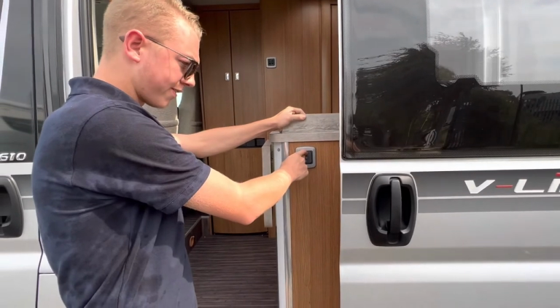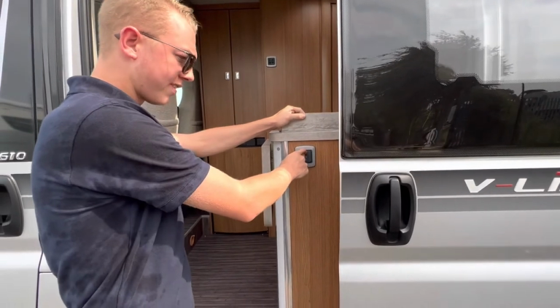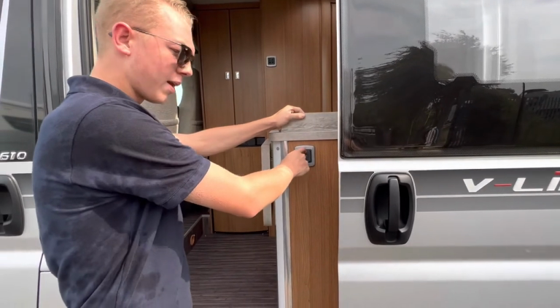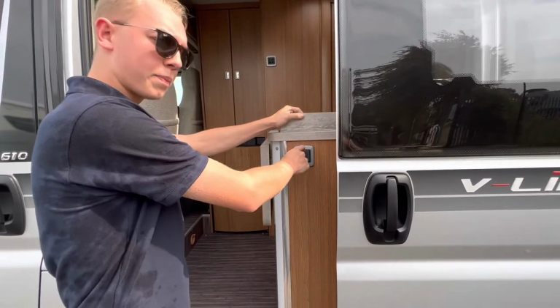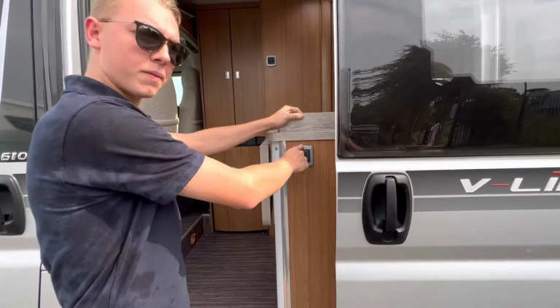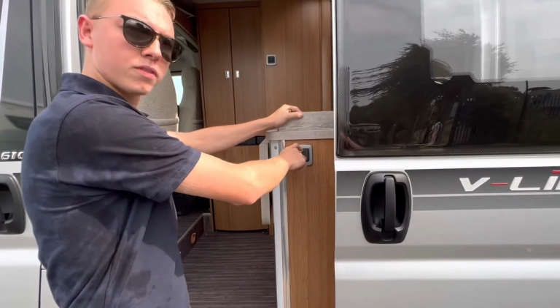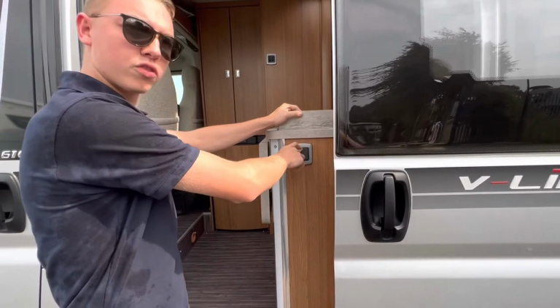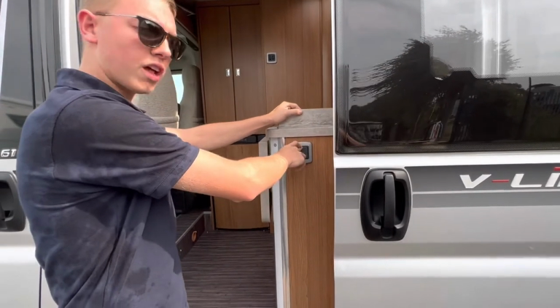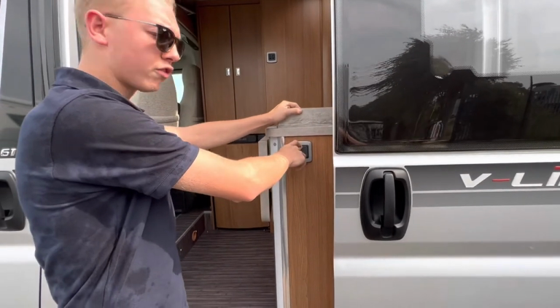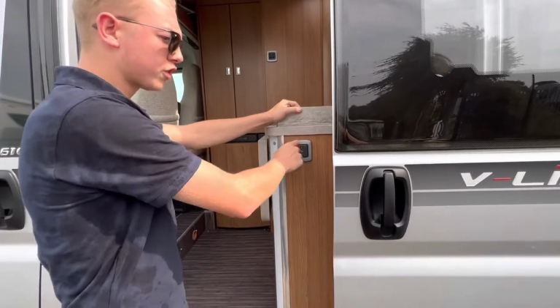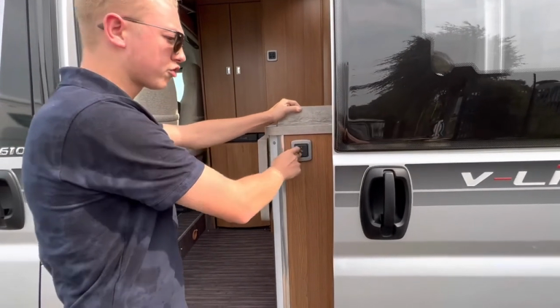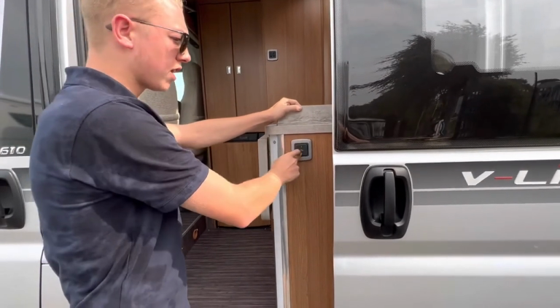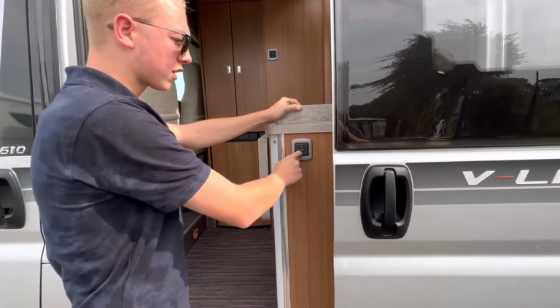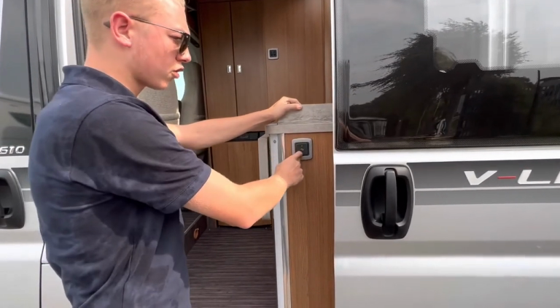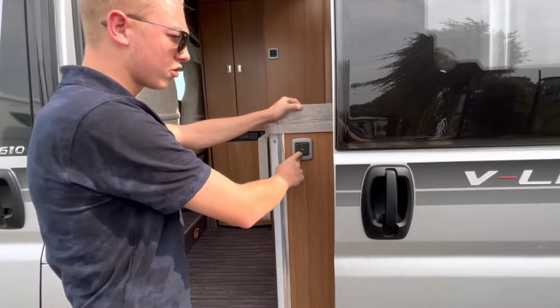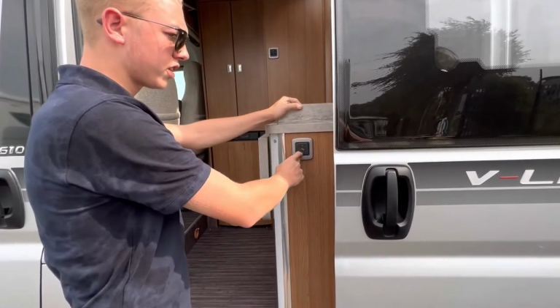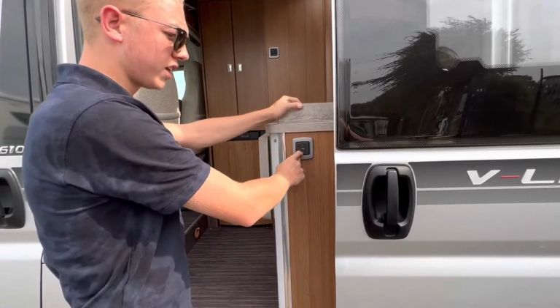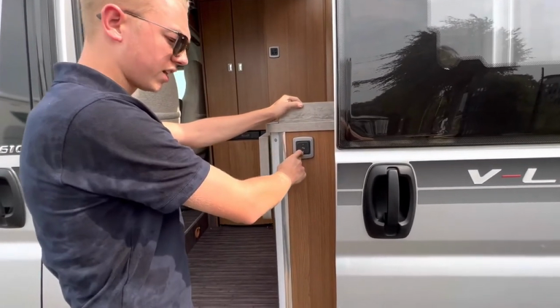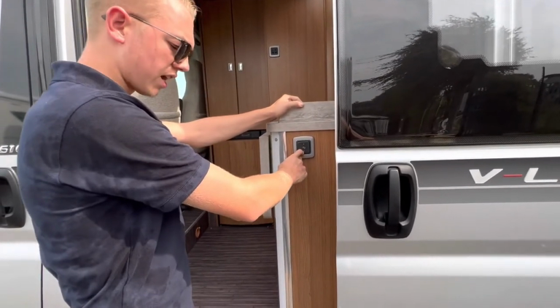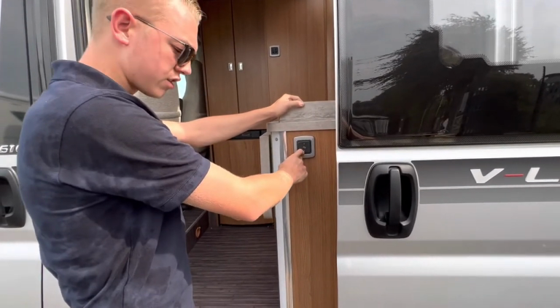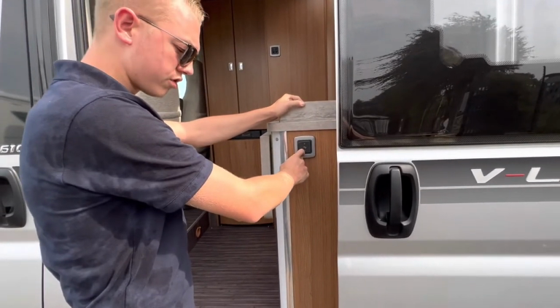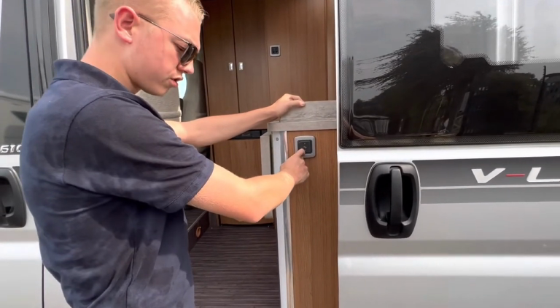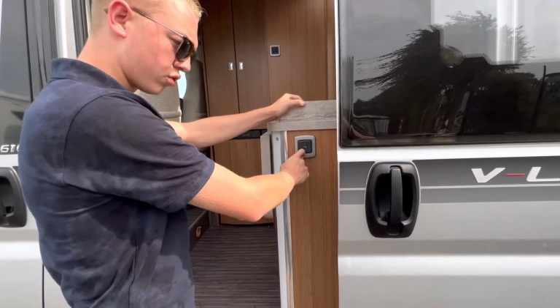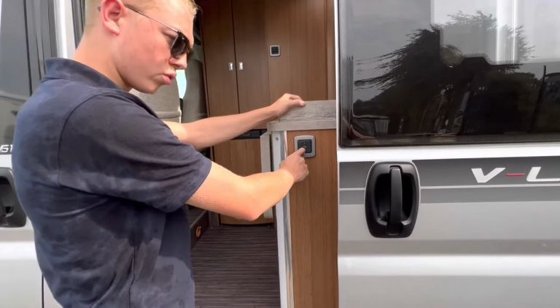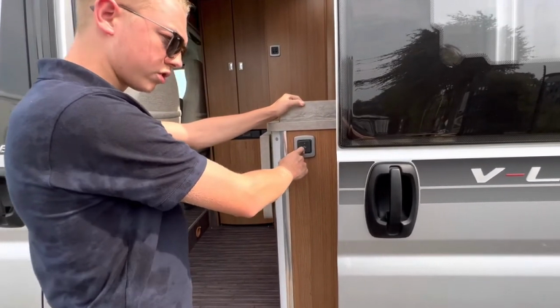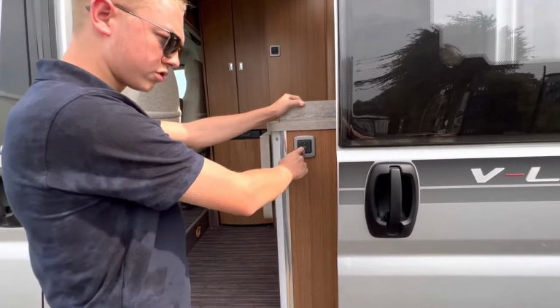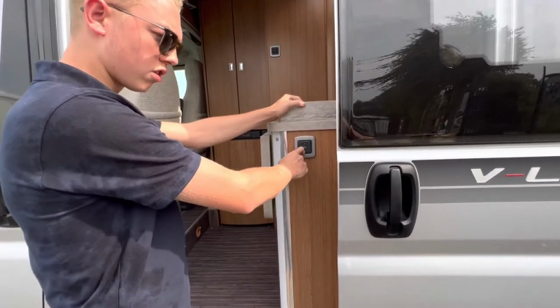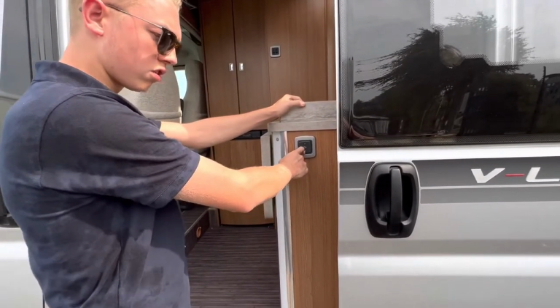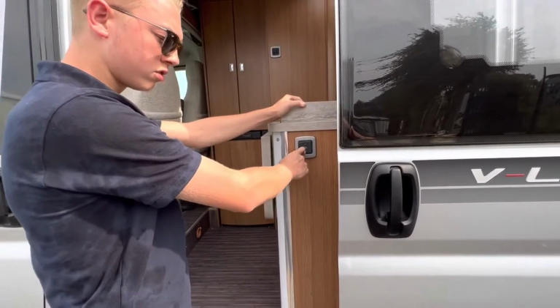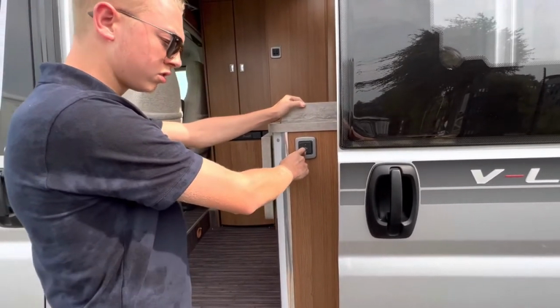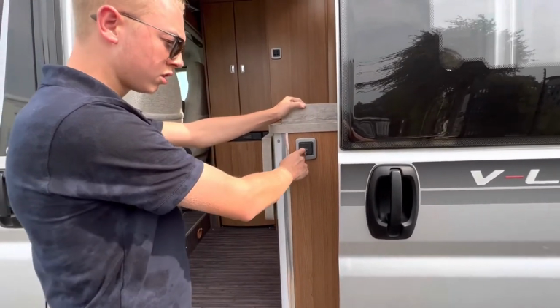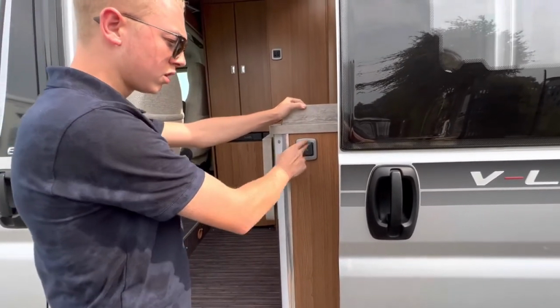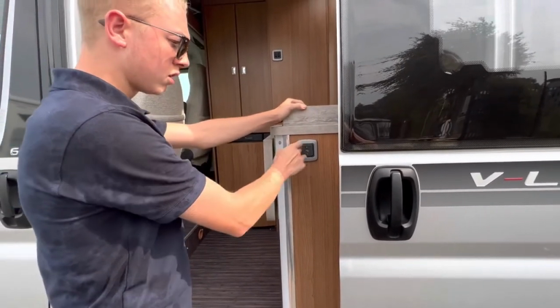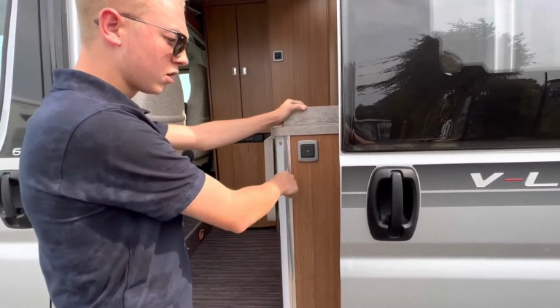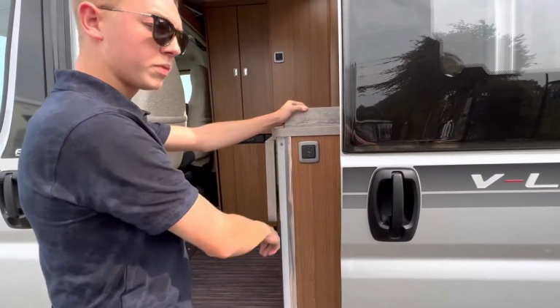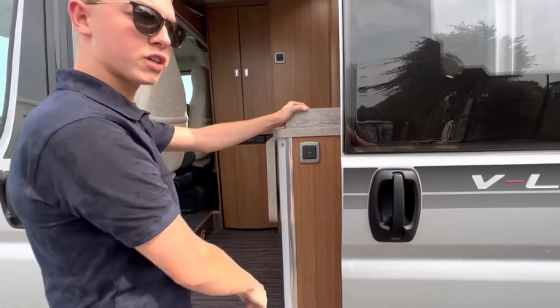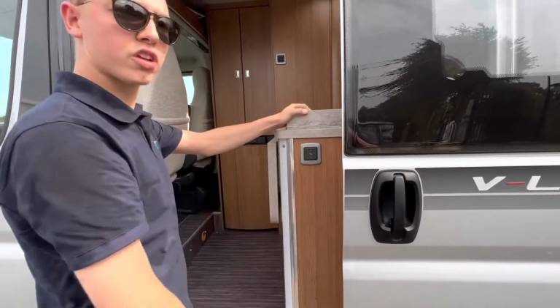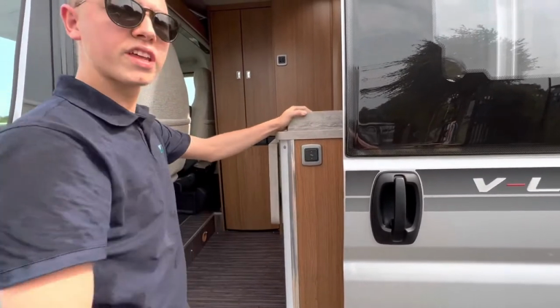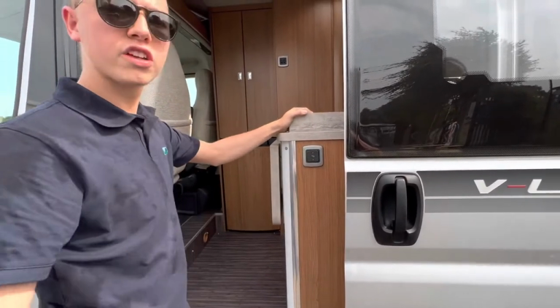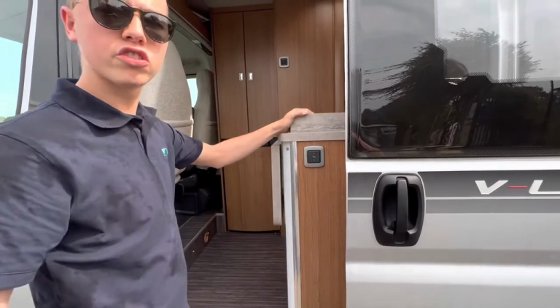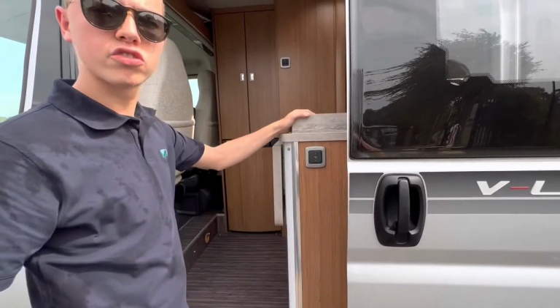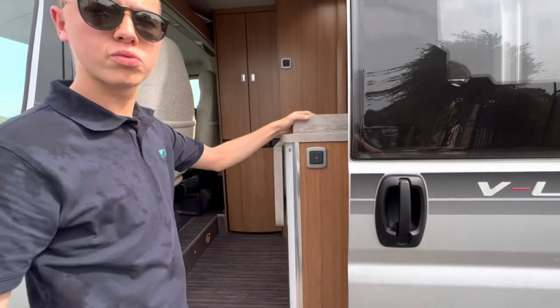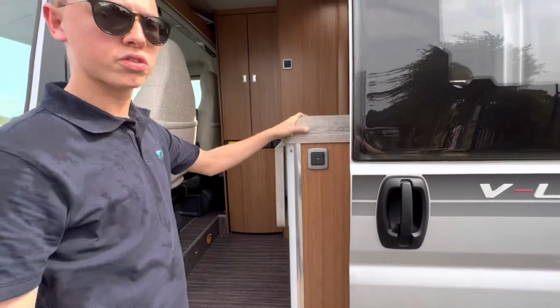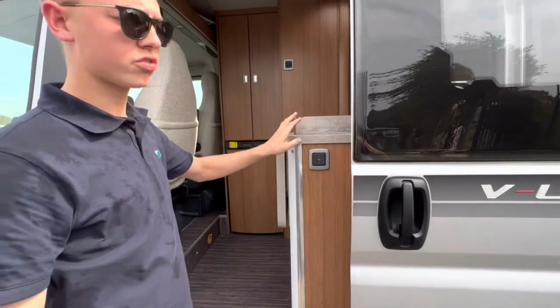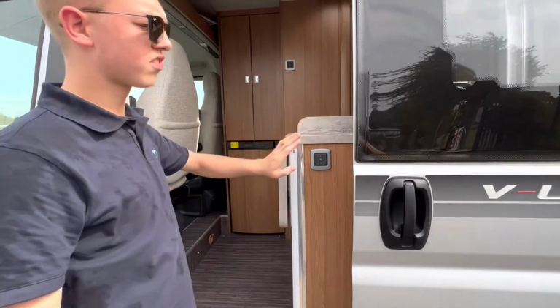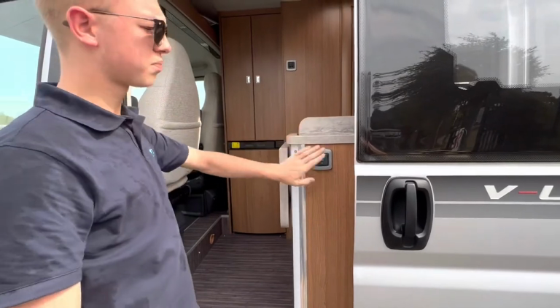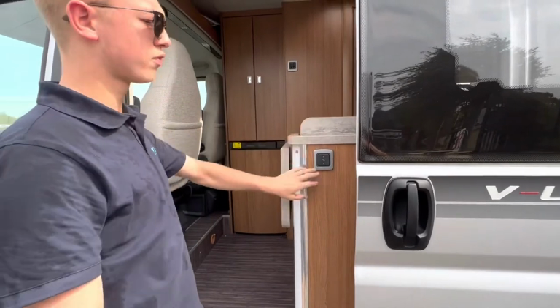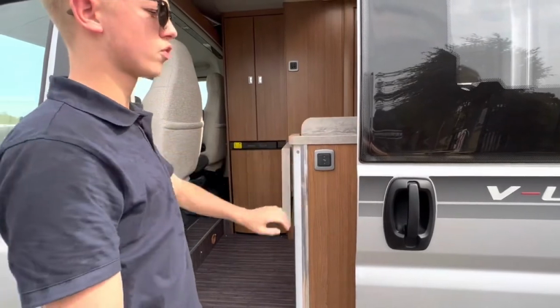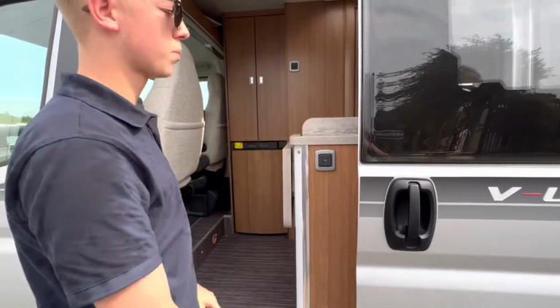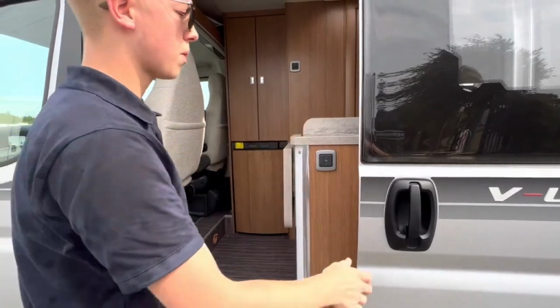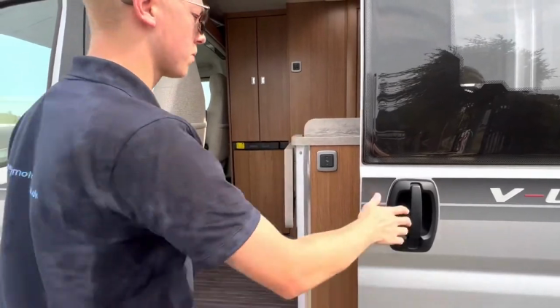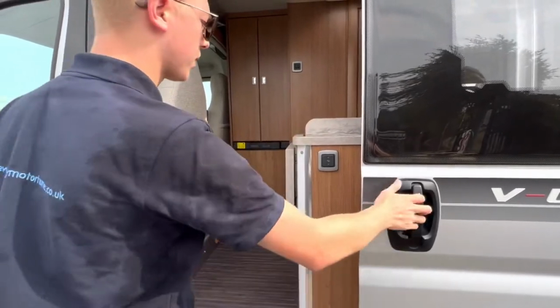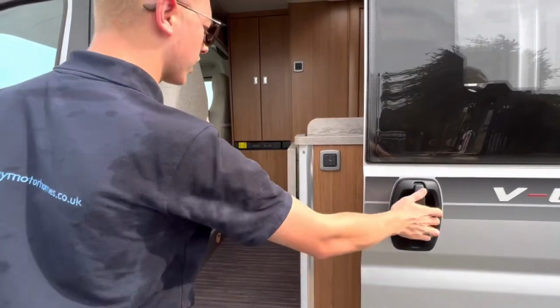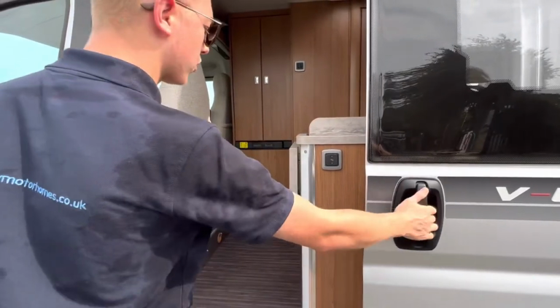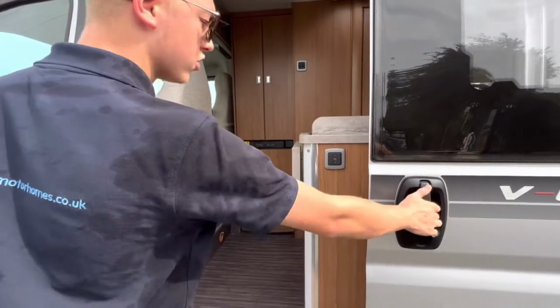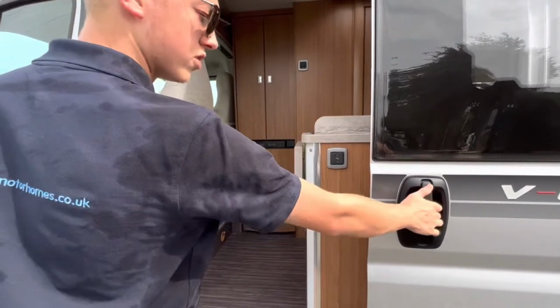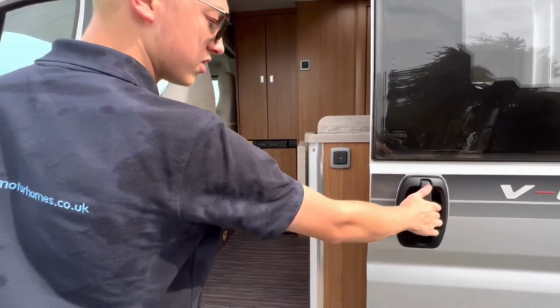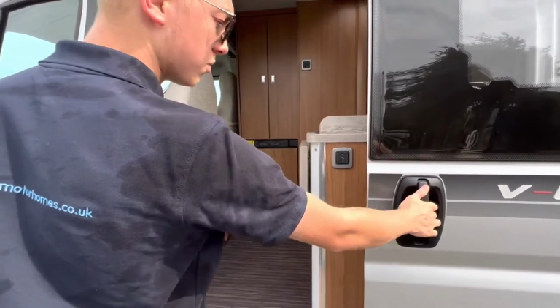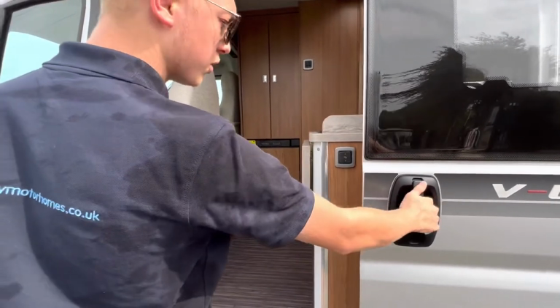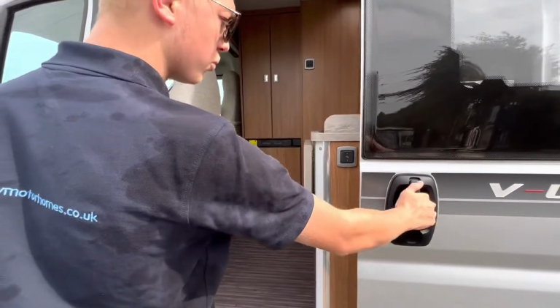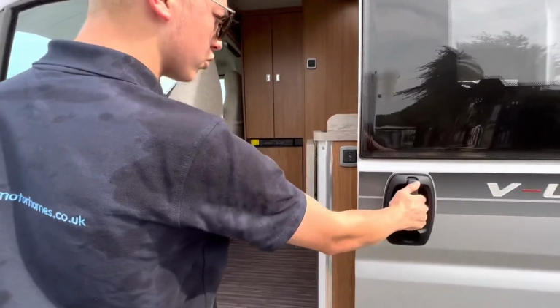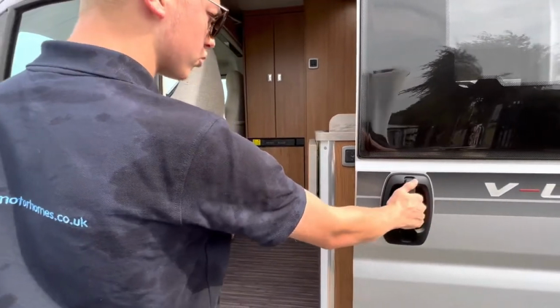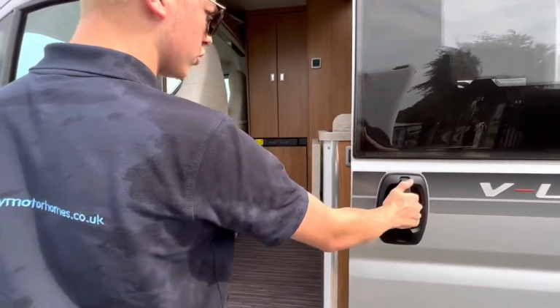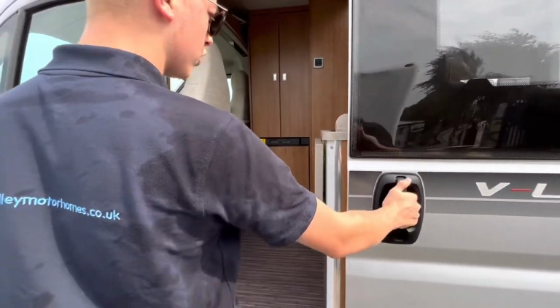The step will retract when the engine is running. Make sure the engine is switched off before you pop it back out, because it simply won't work.